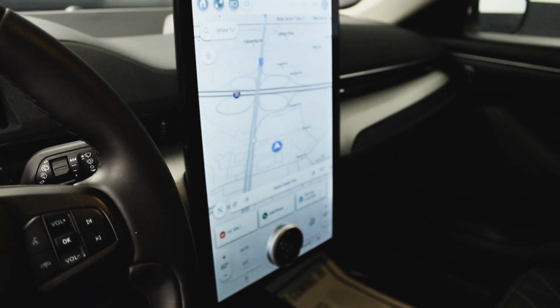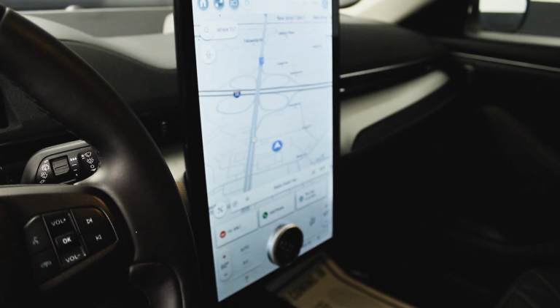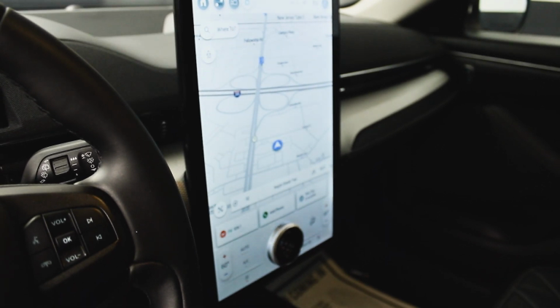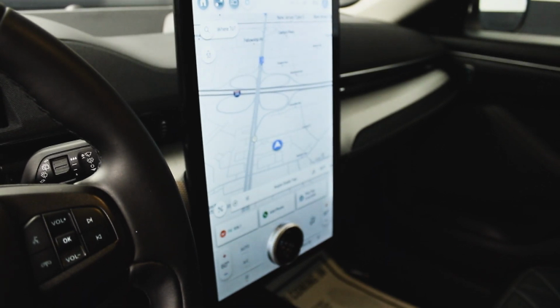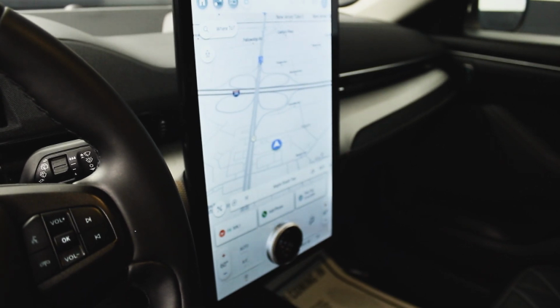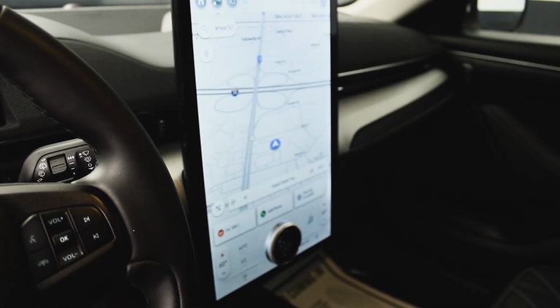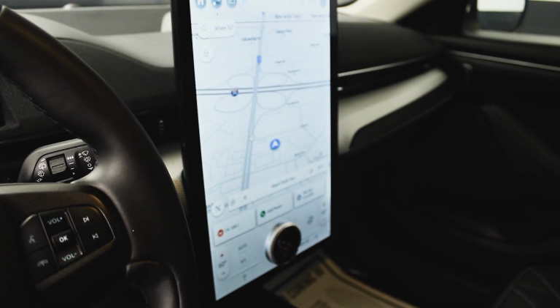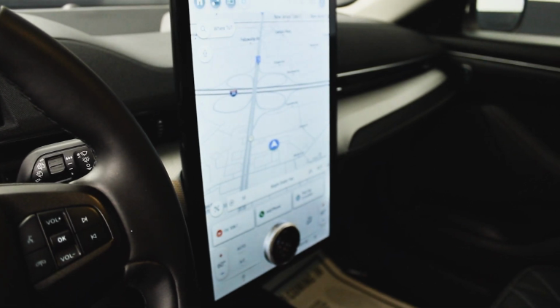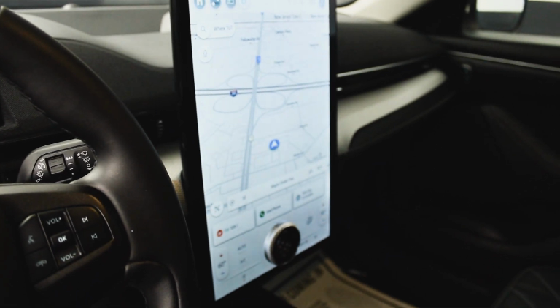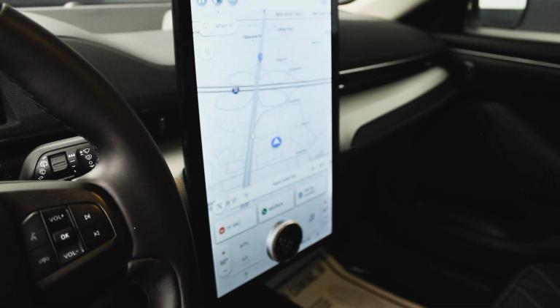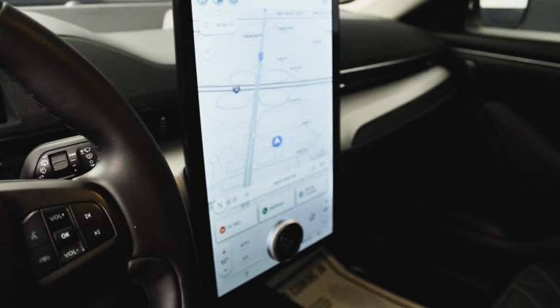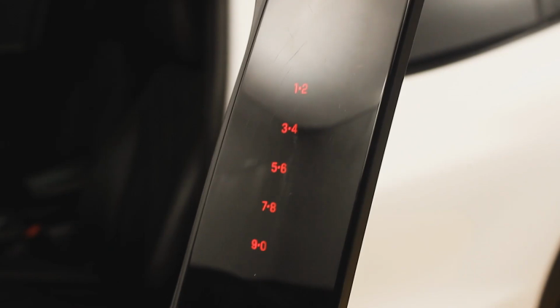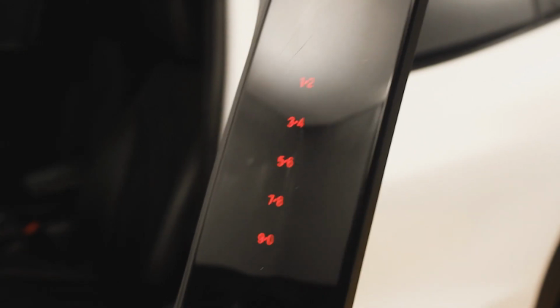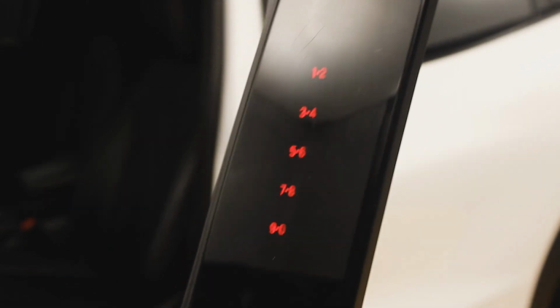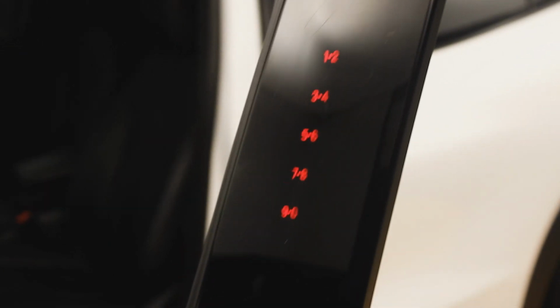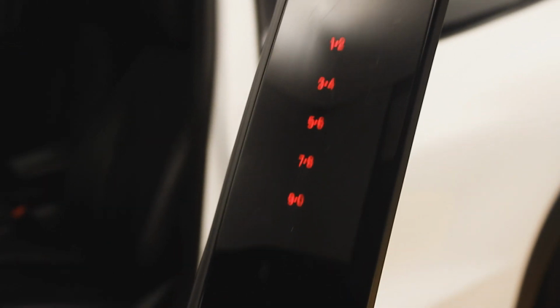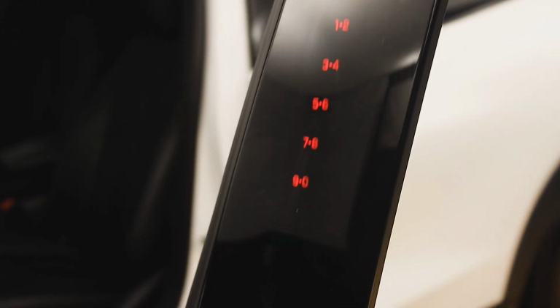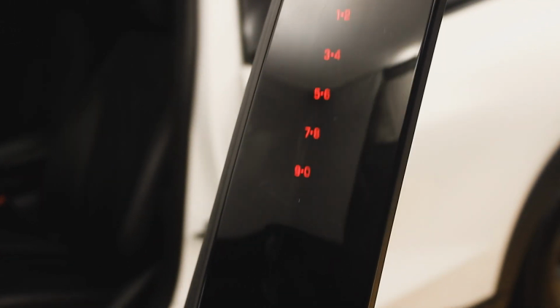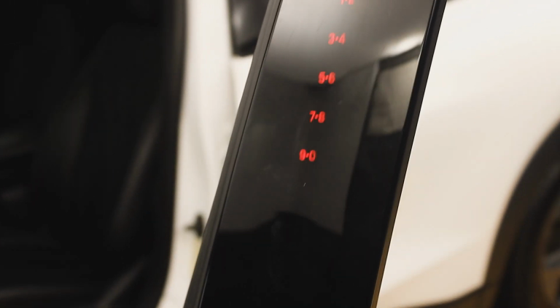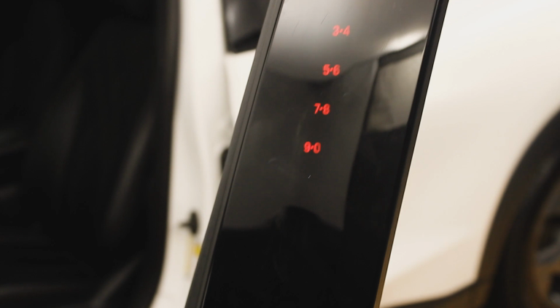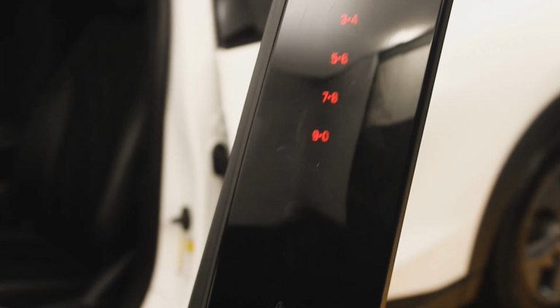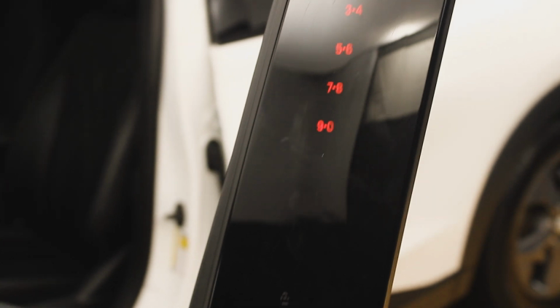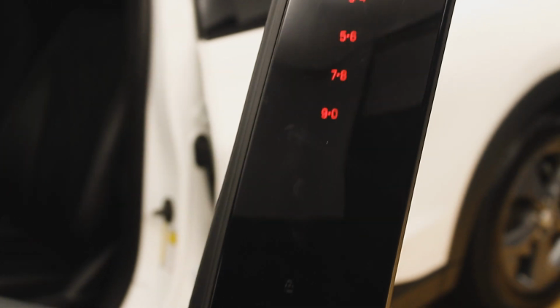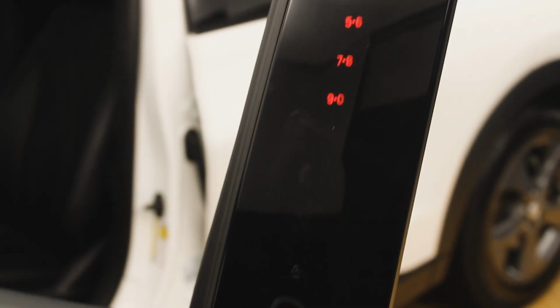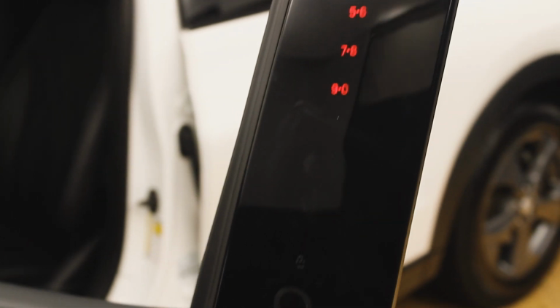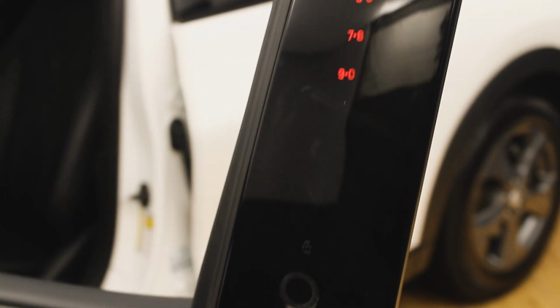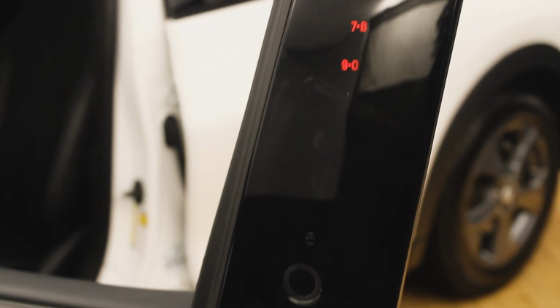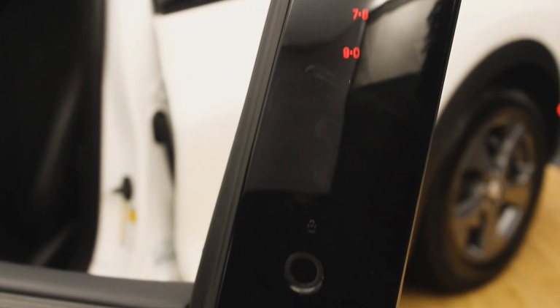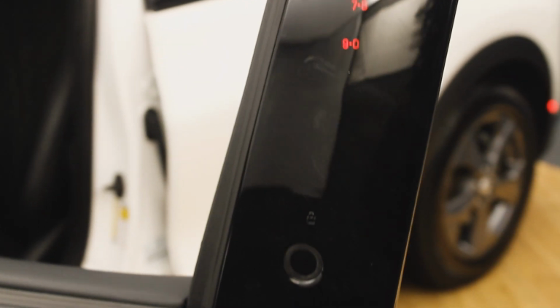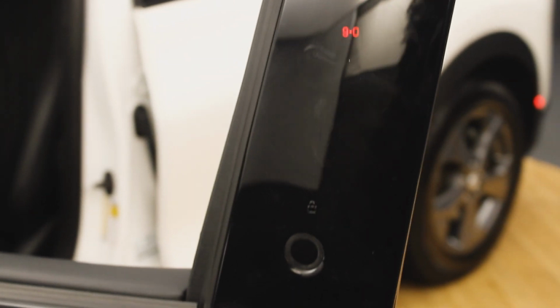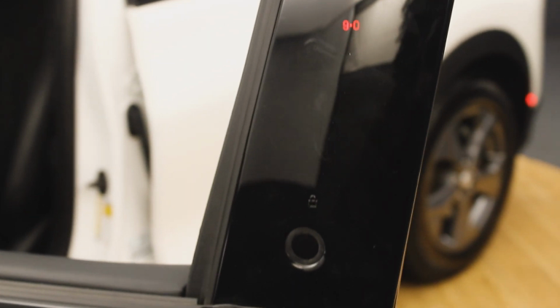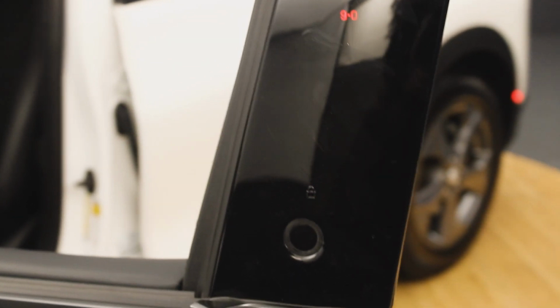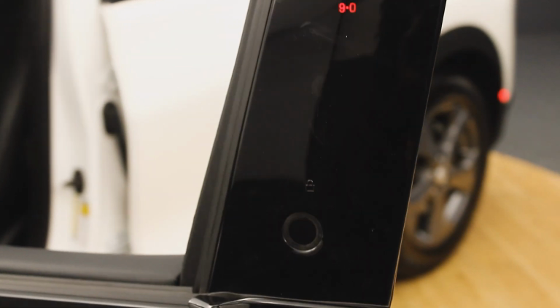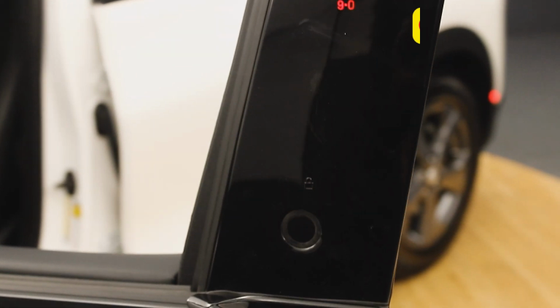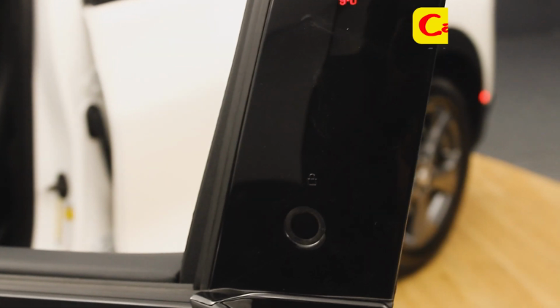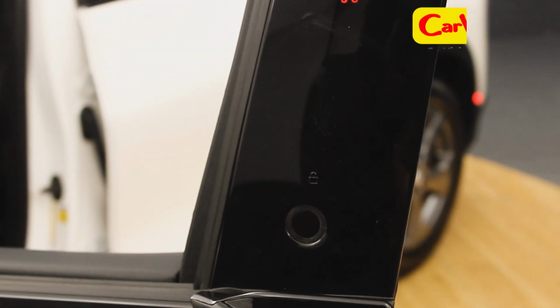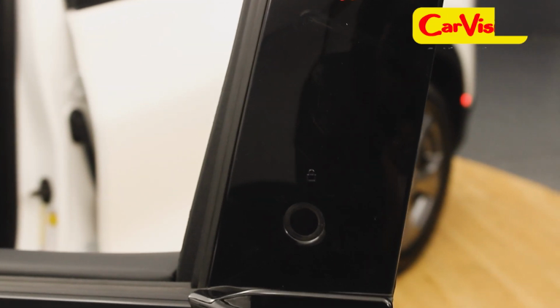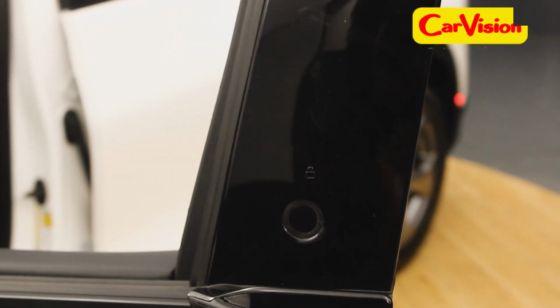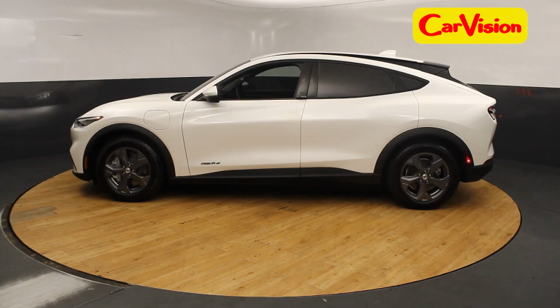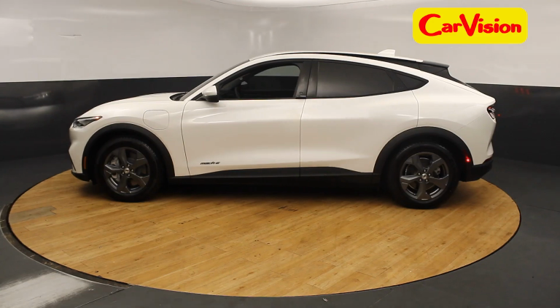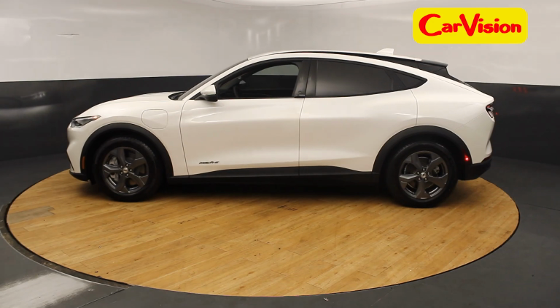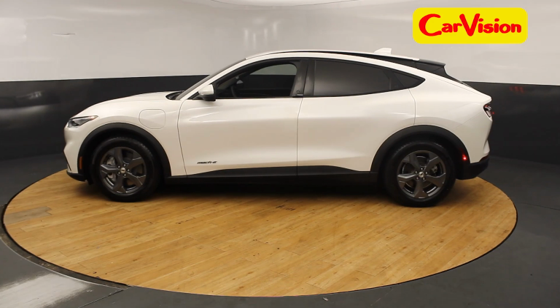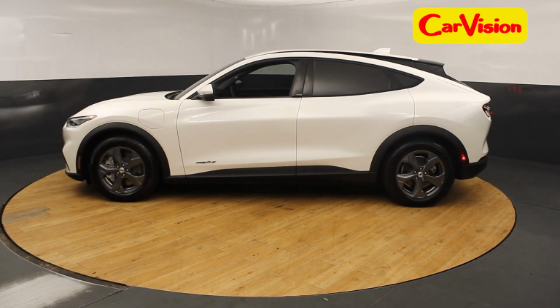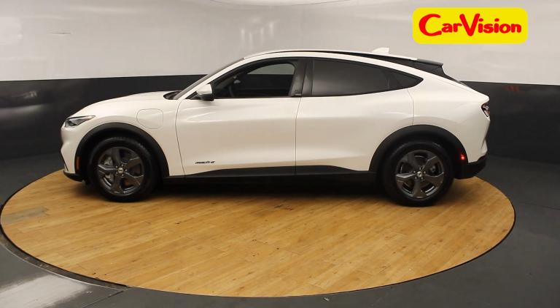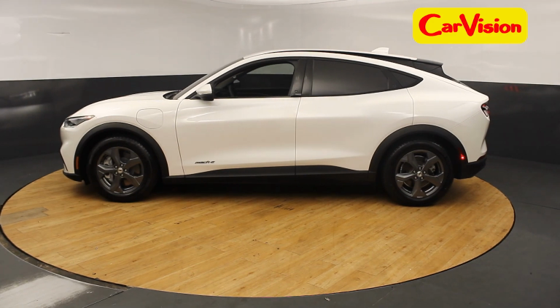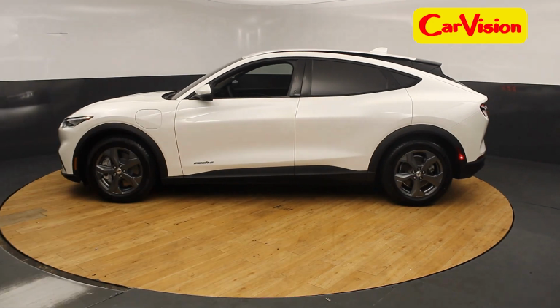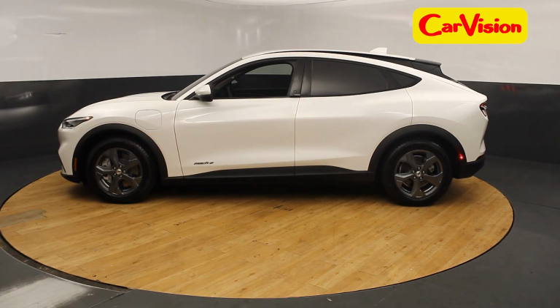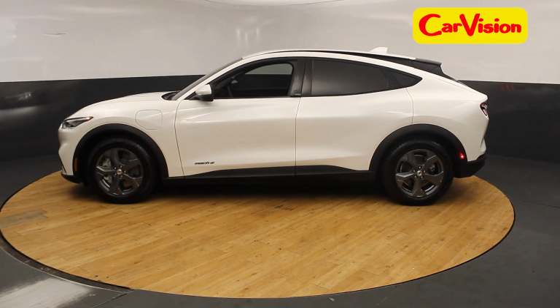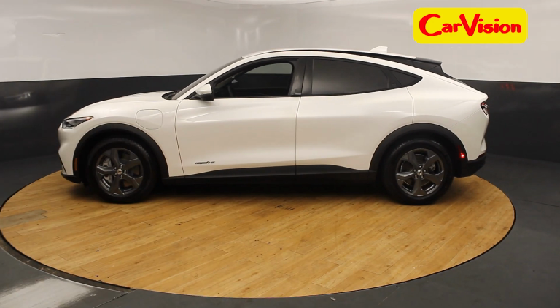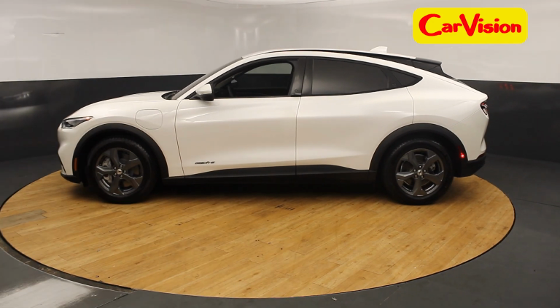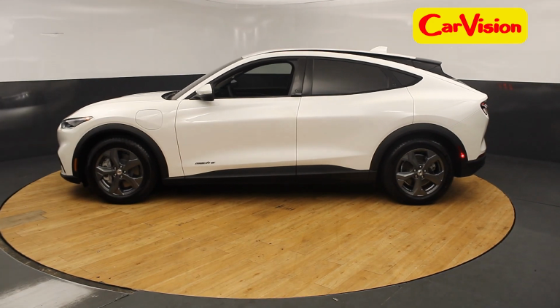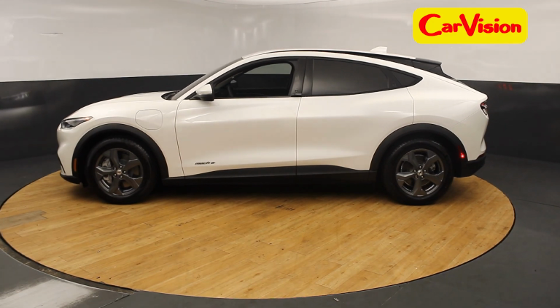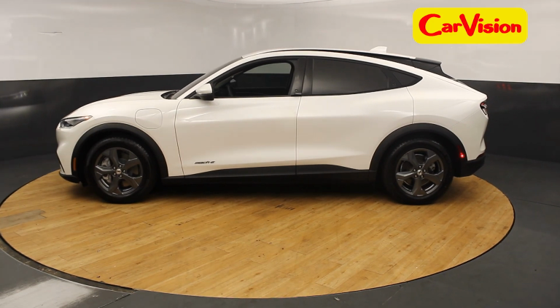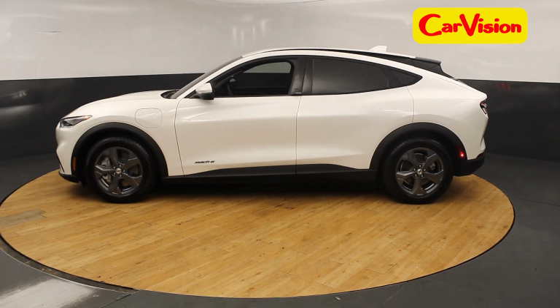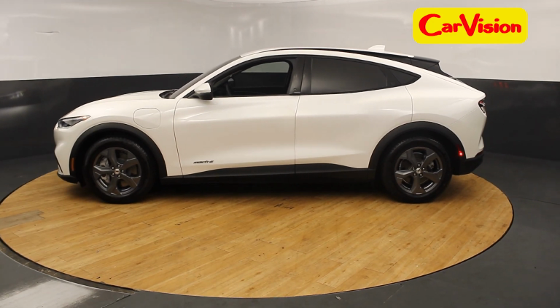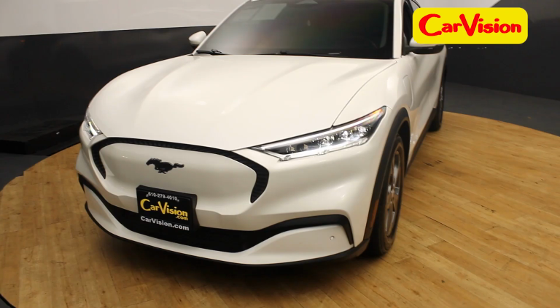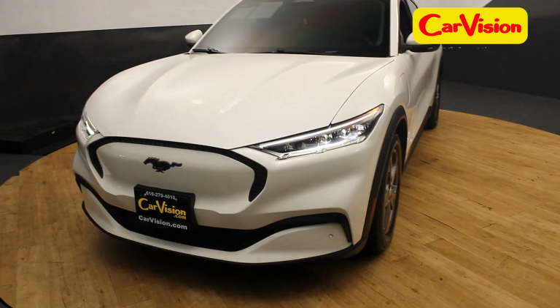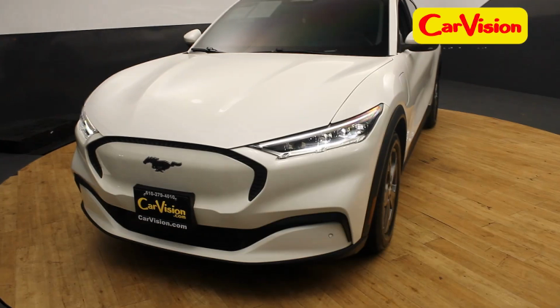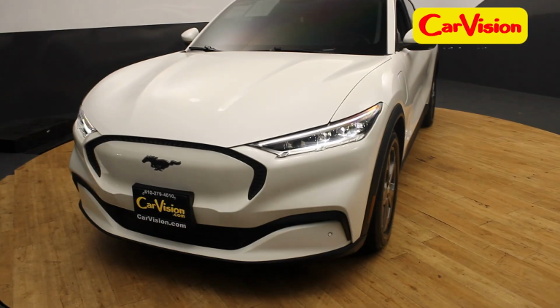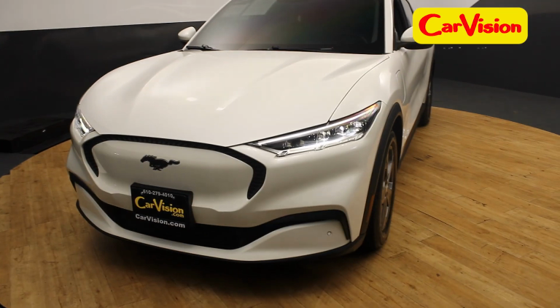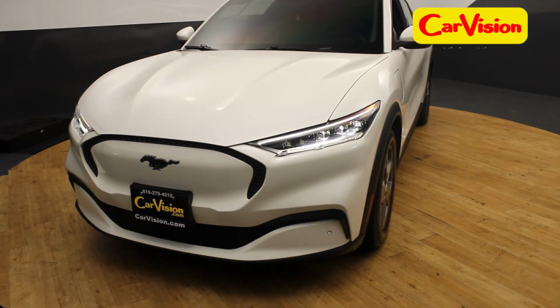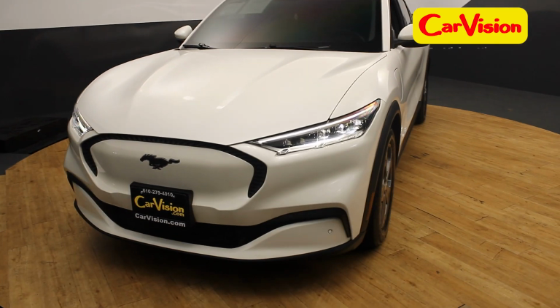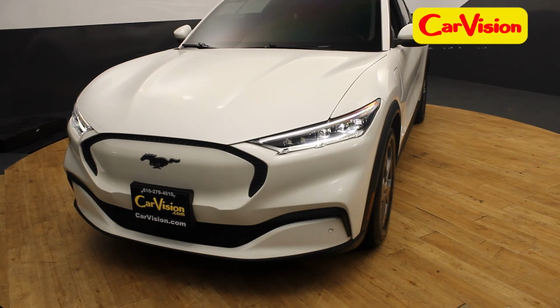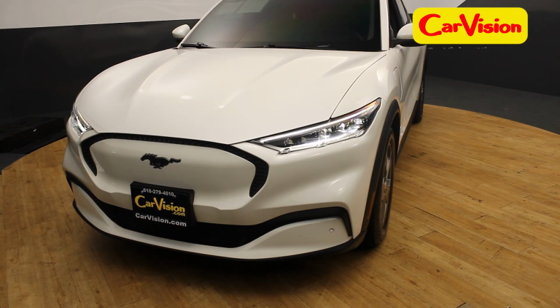Book your appointment today if you are interested in this vehicle or any of our other 600 plus vehicles at CarVision and ask for Gianna.